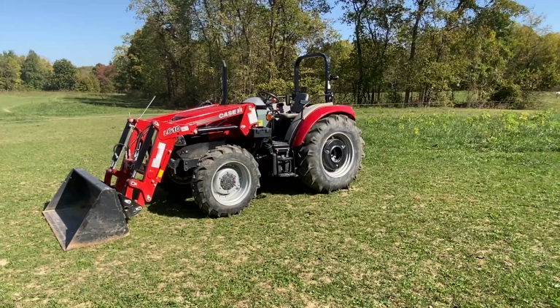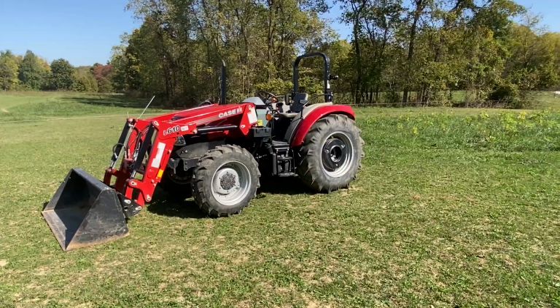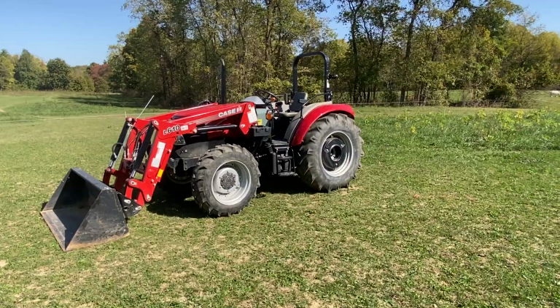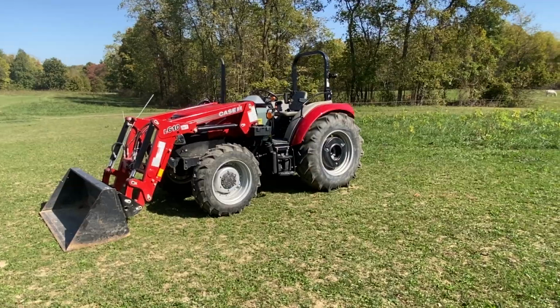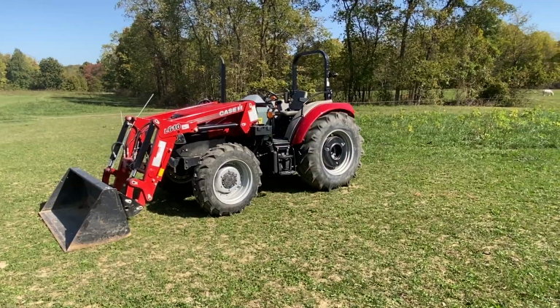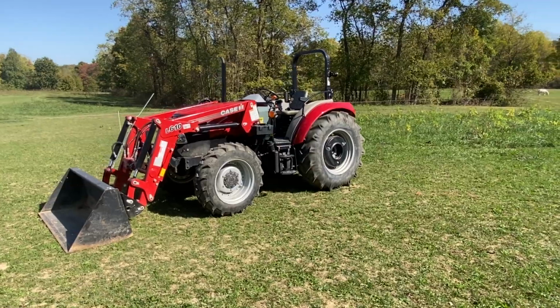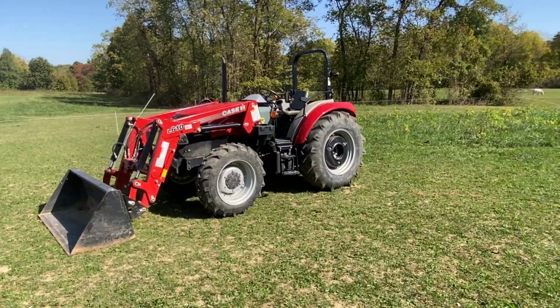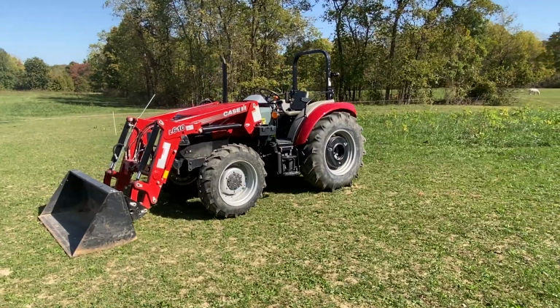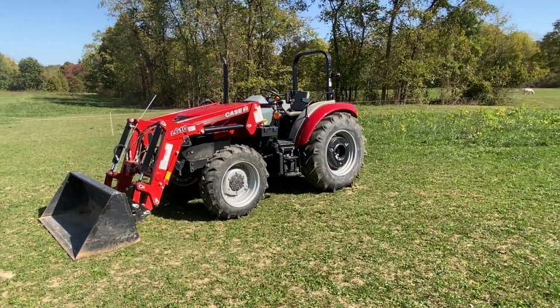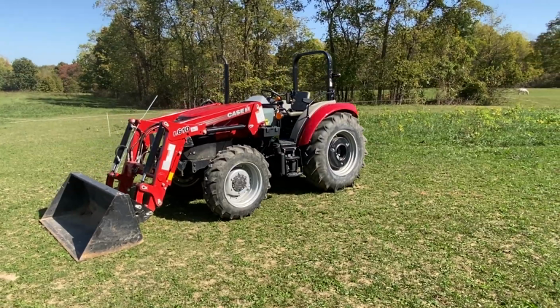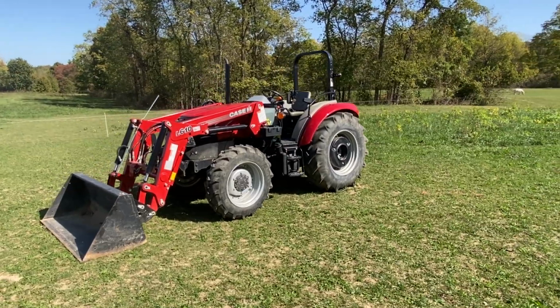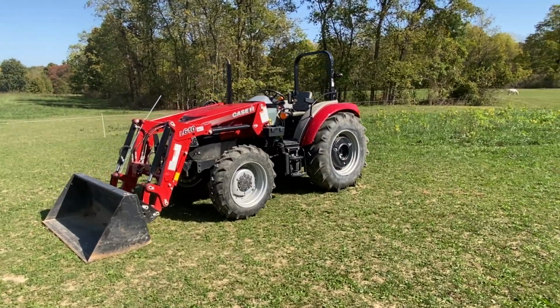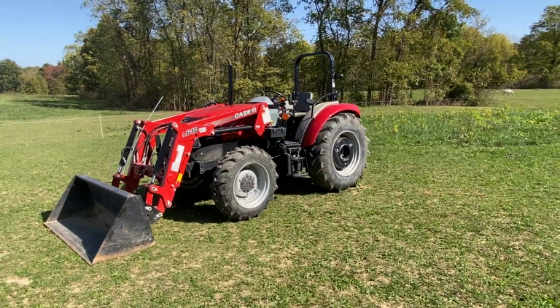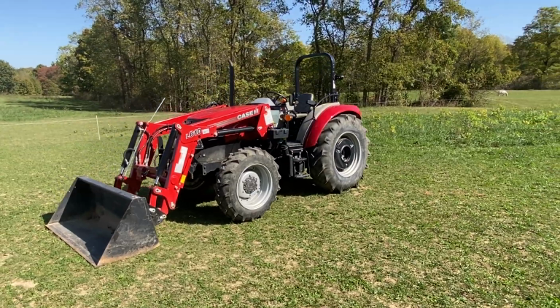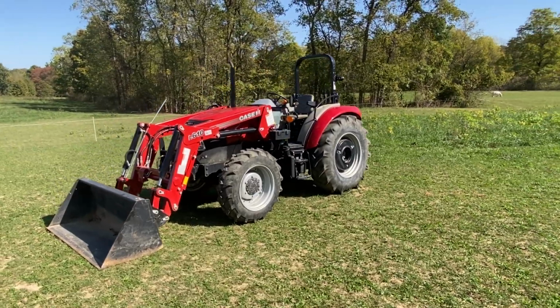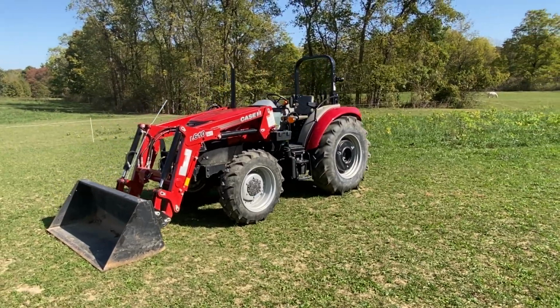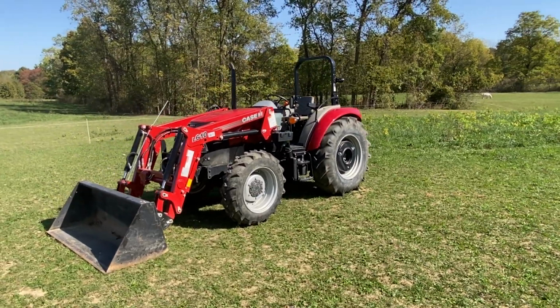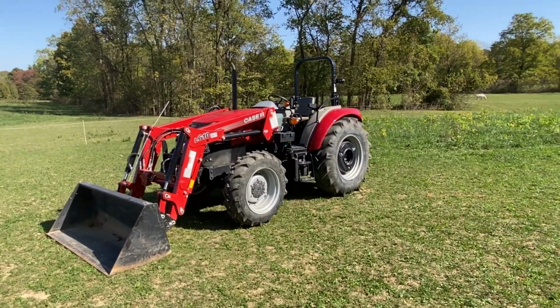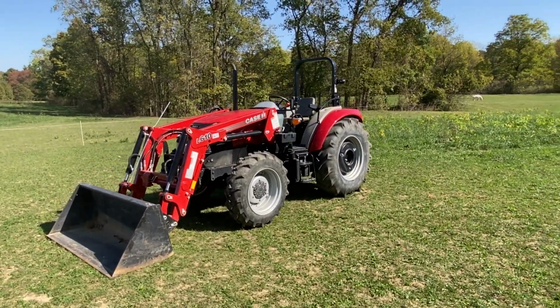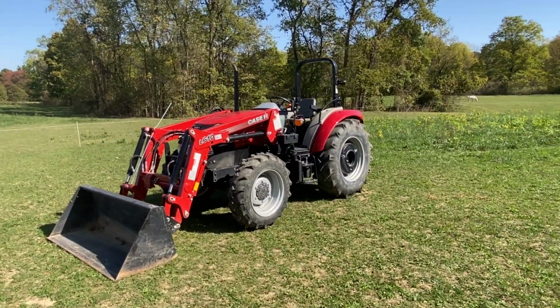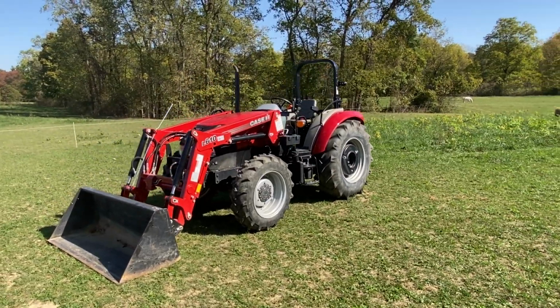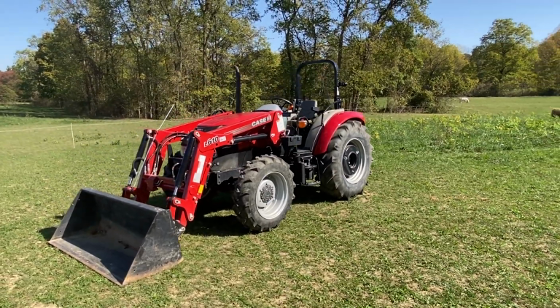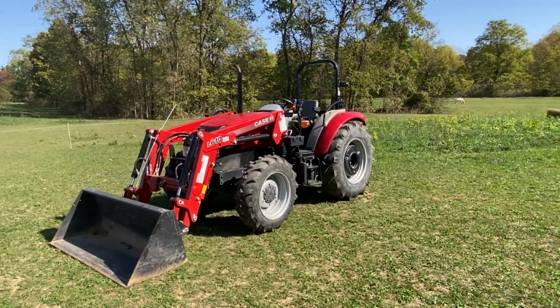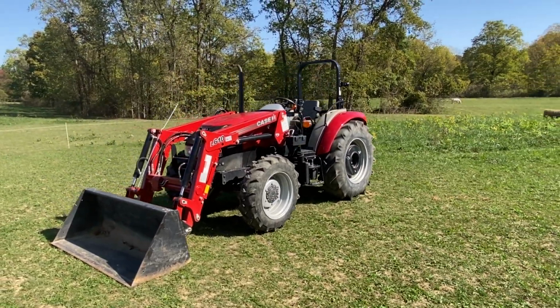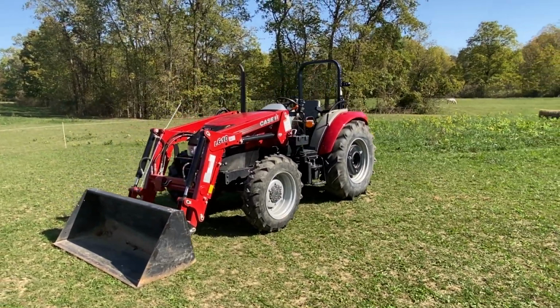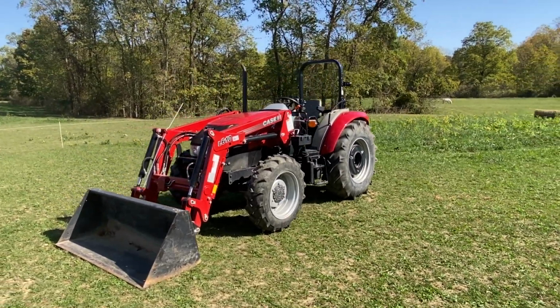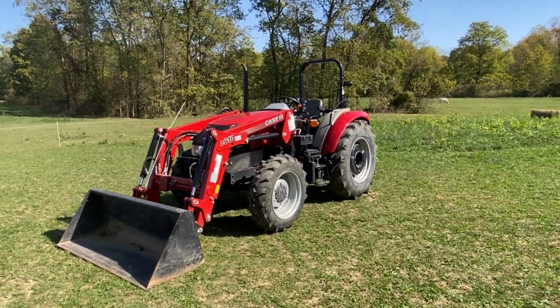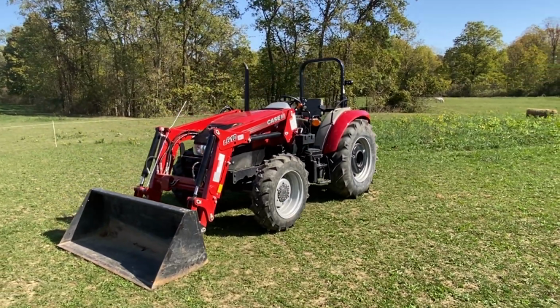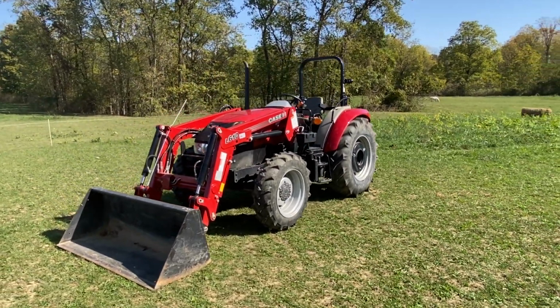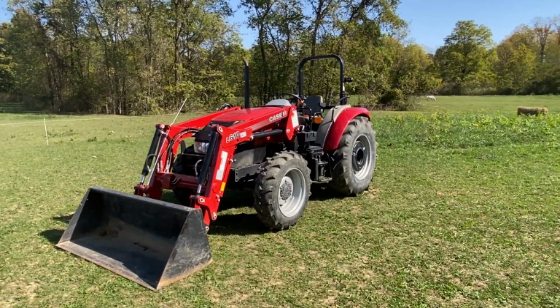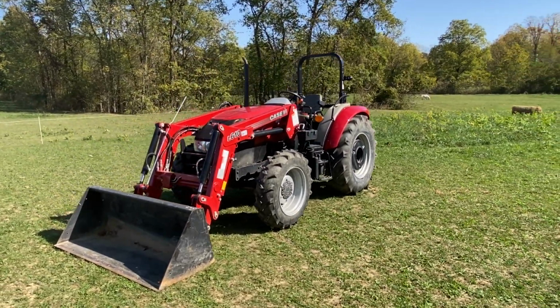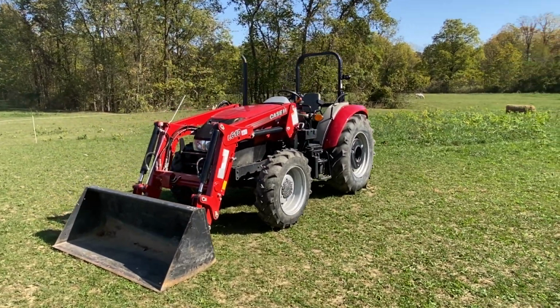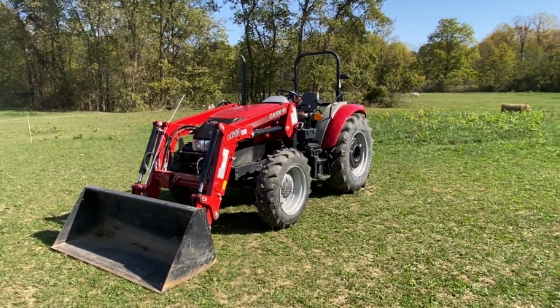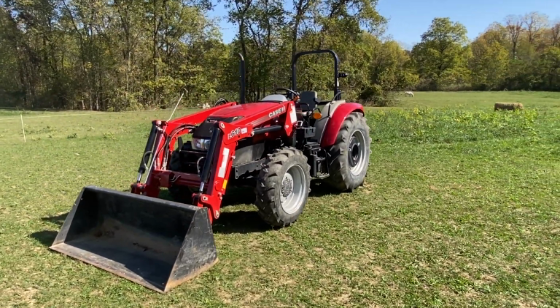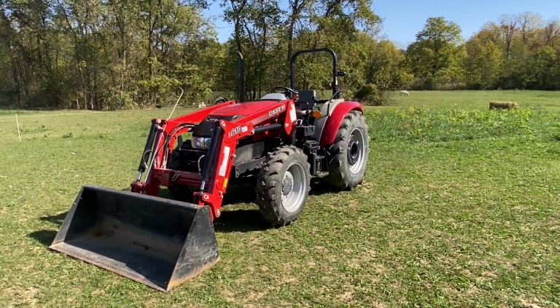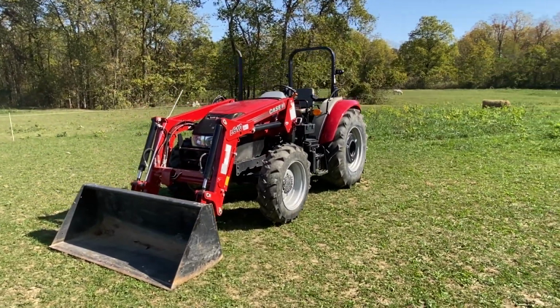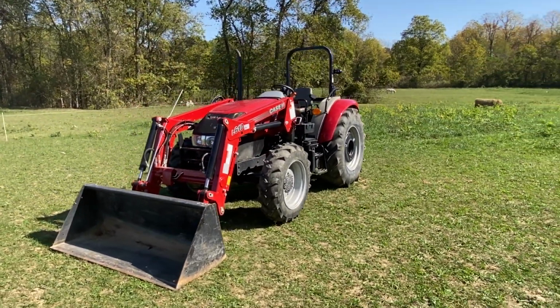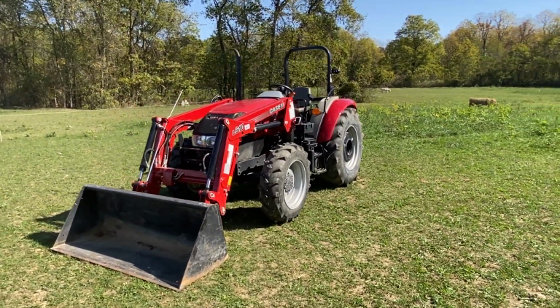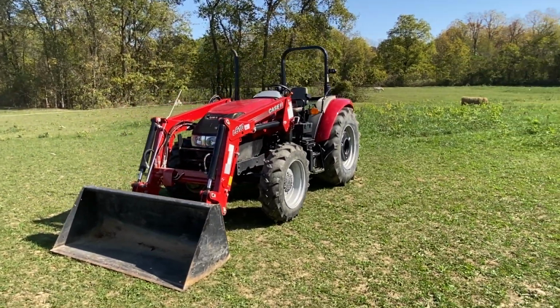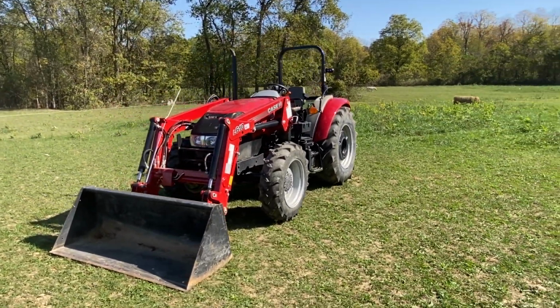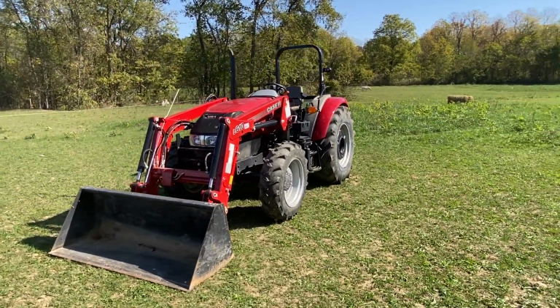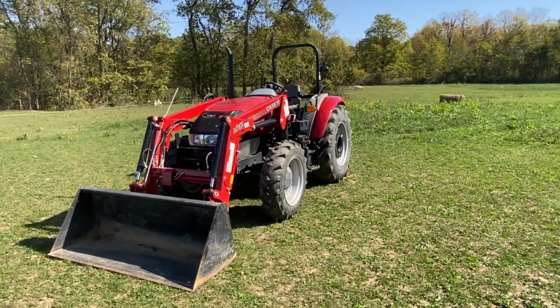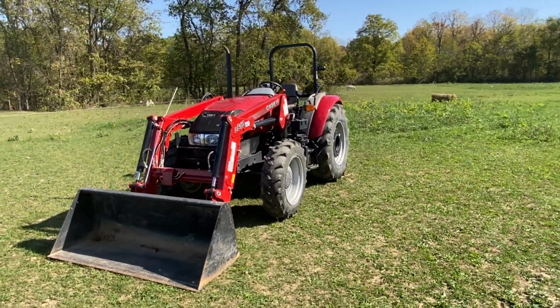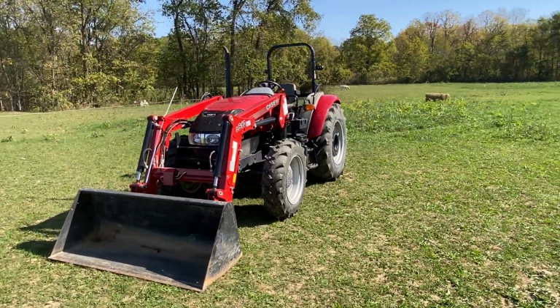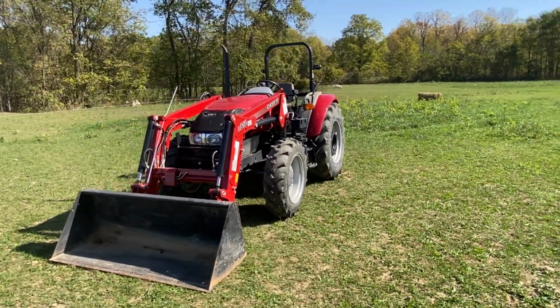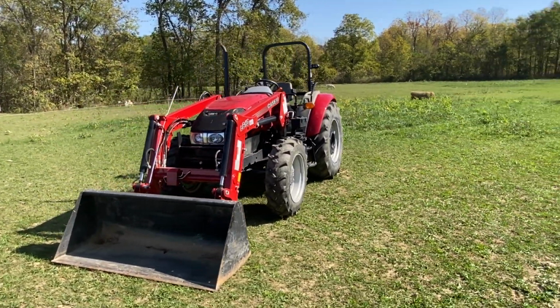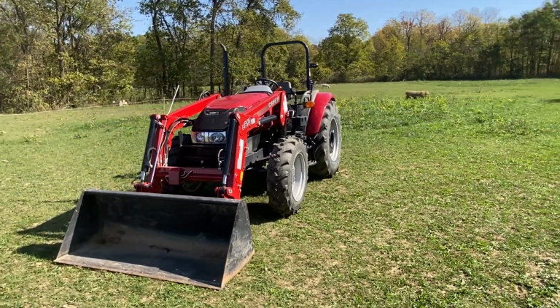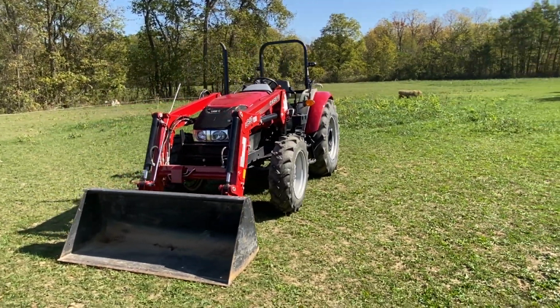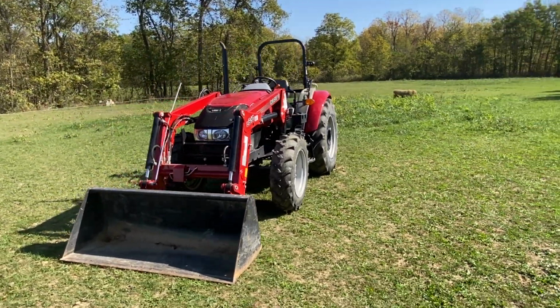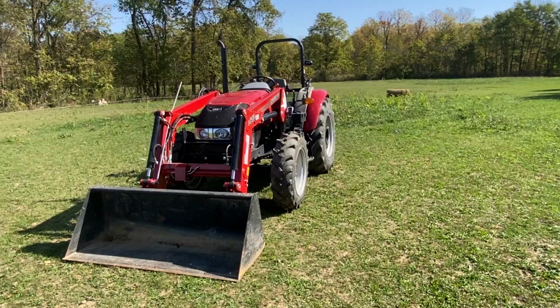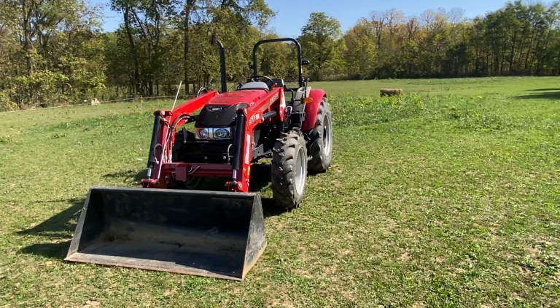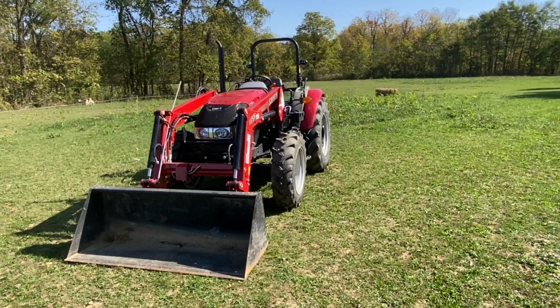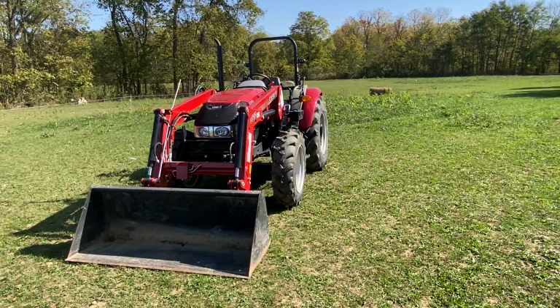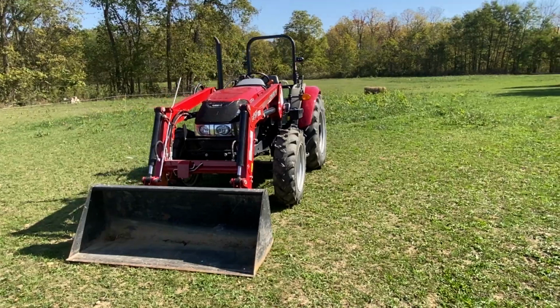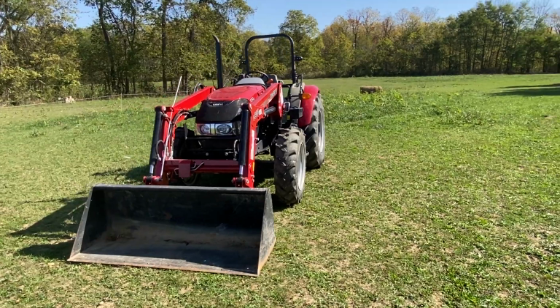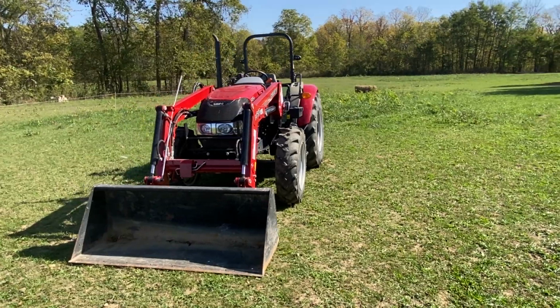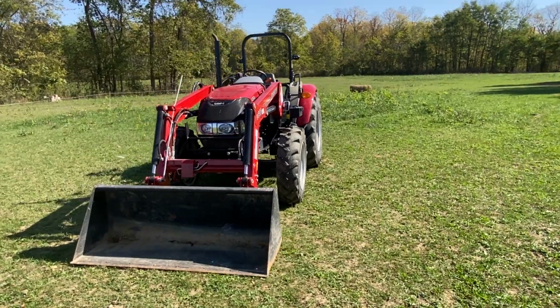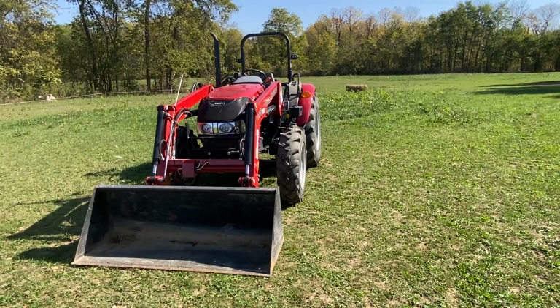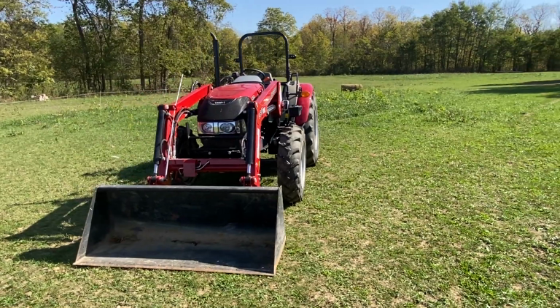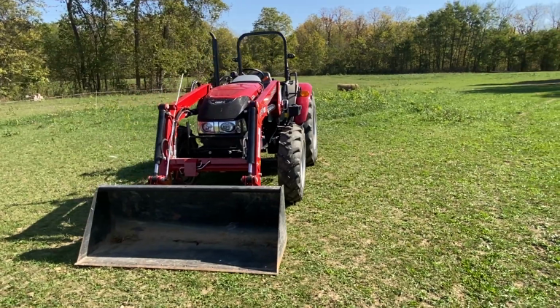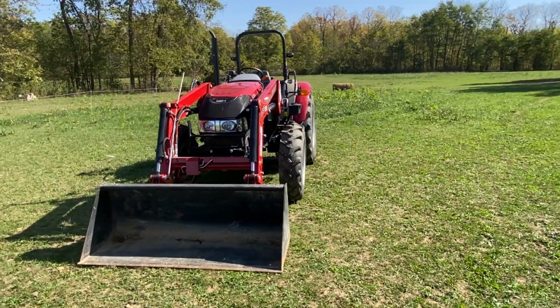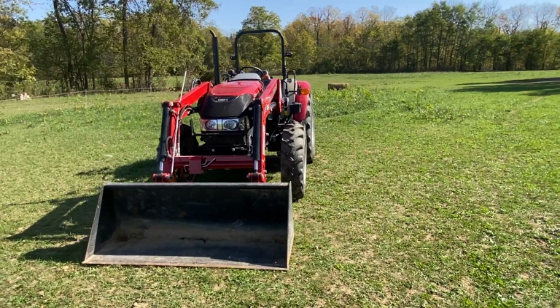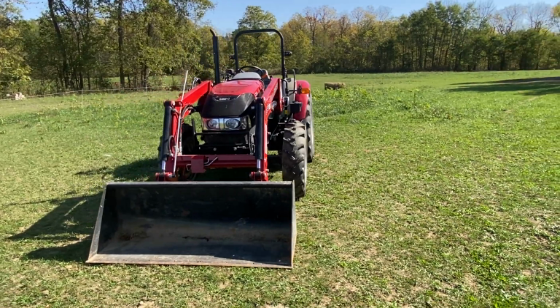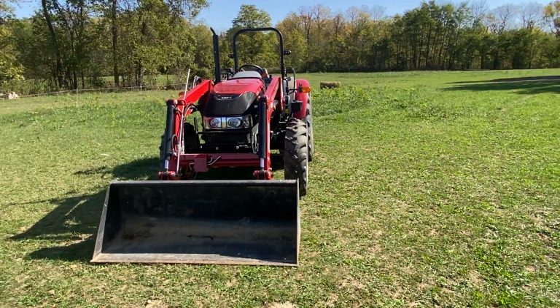Hey everybody, Bronson here with Brightstar Auctions. We're here today with a 2022 Case IH — this is a model Farmall 75A.